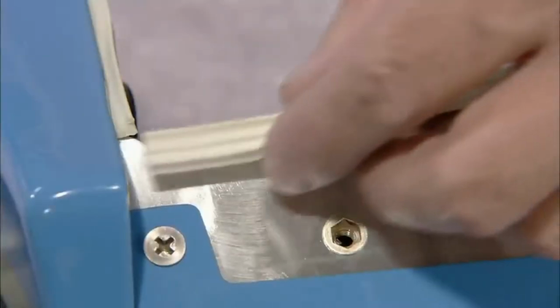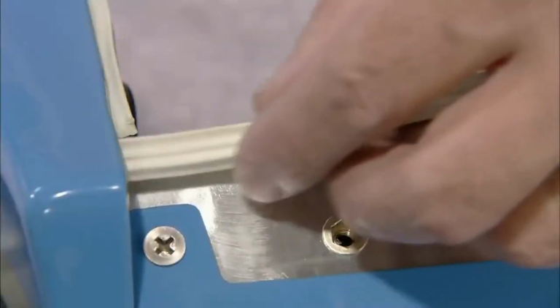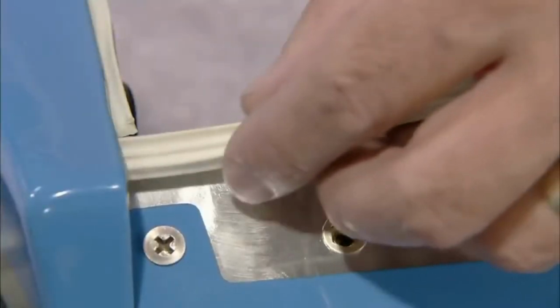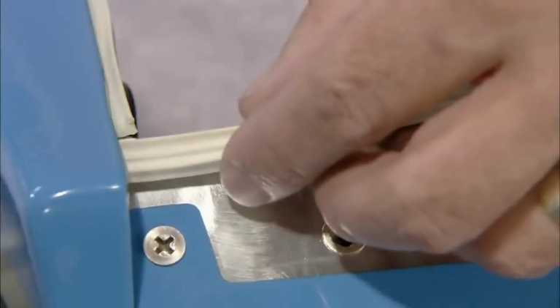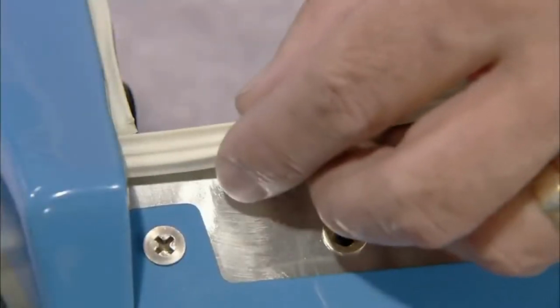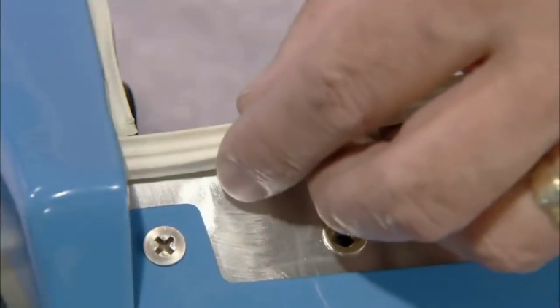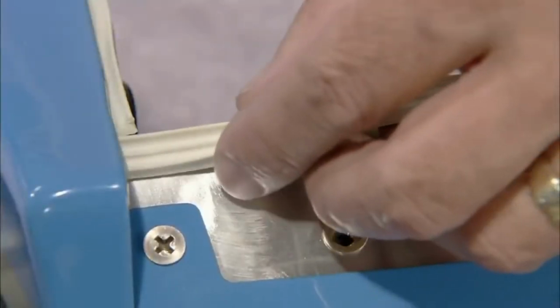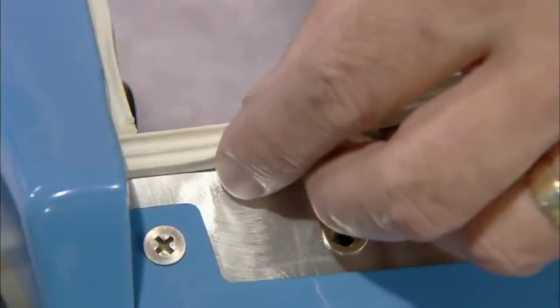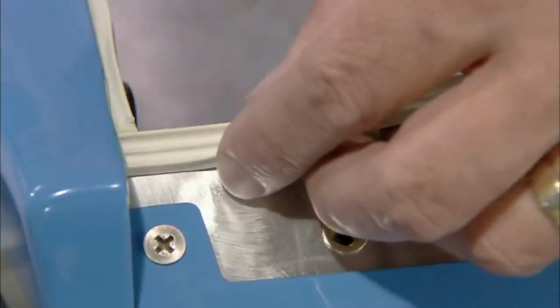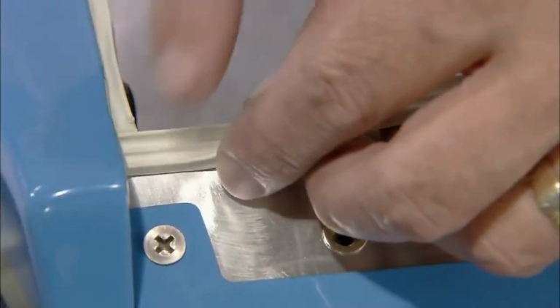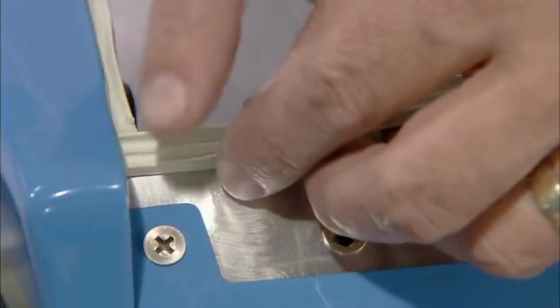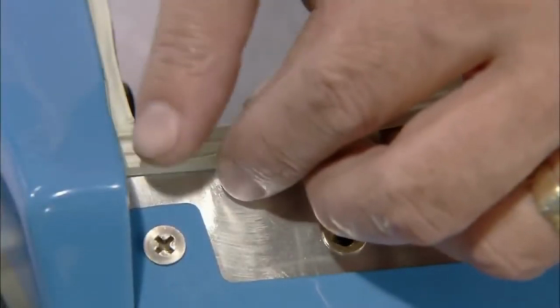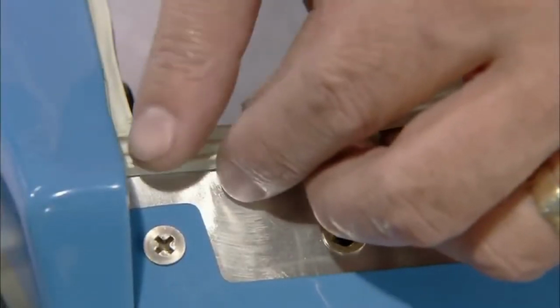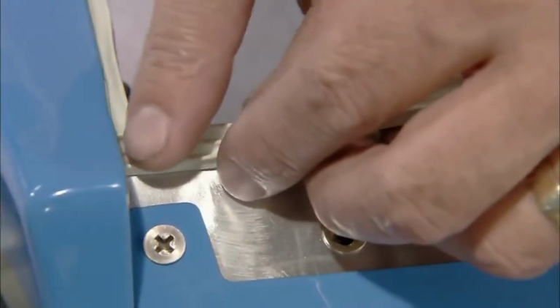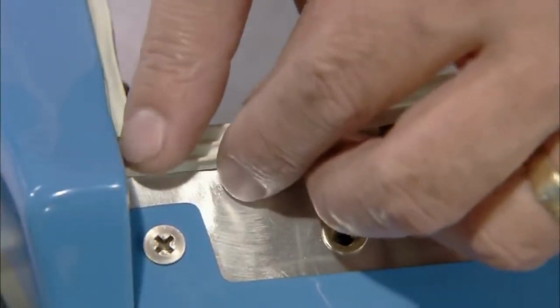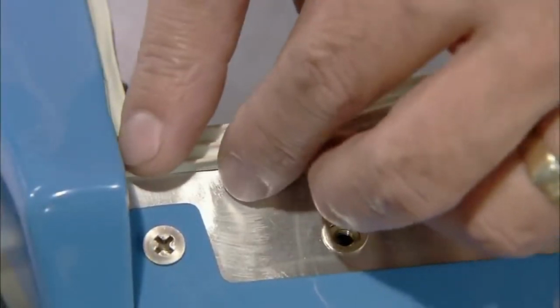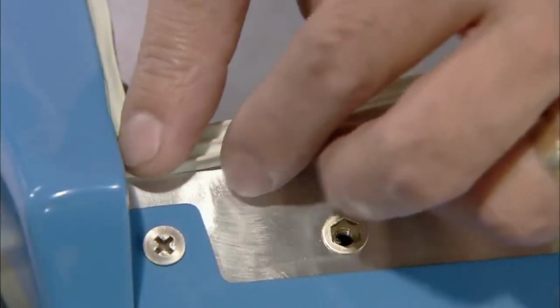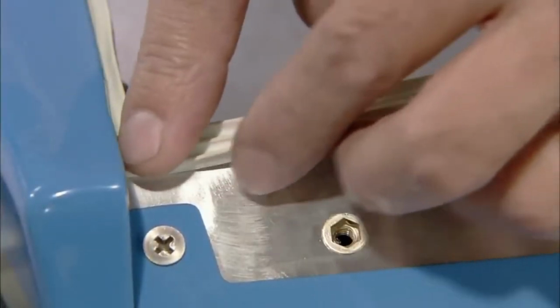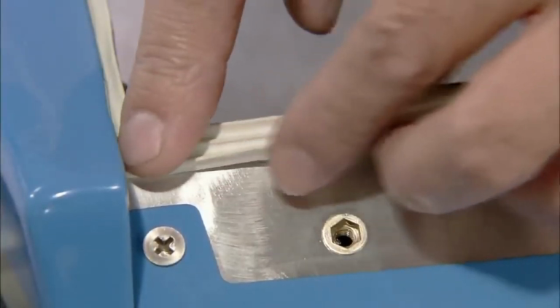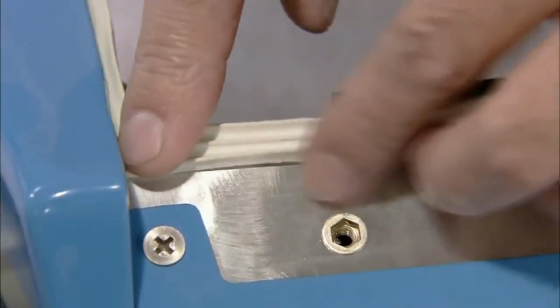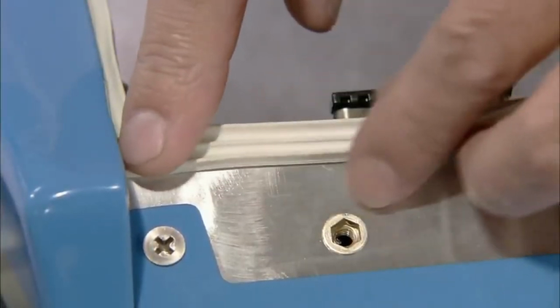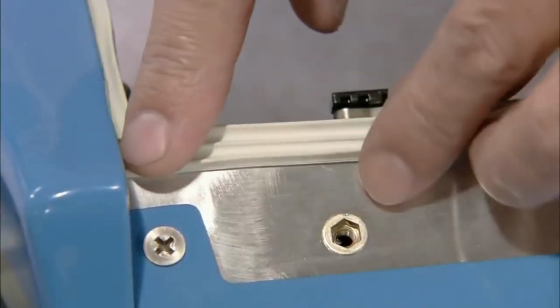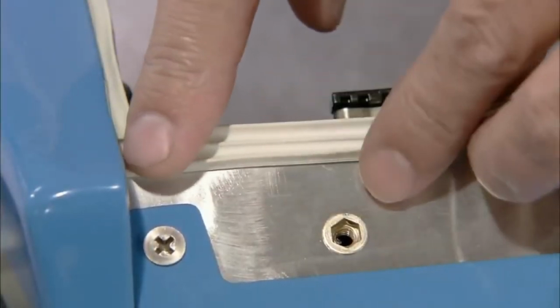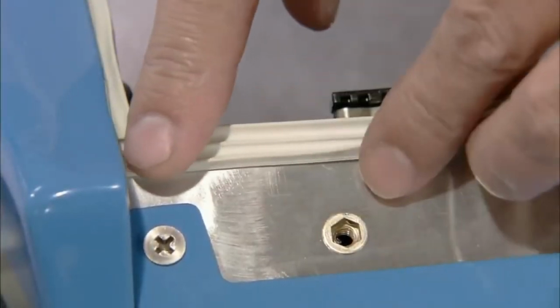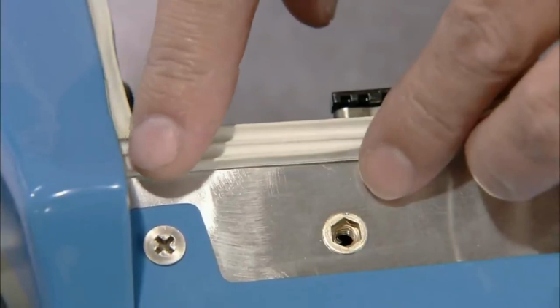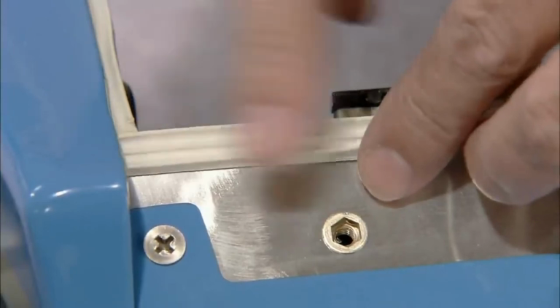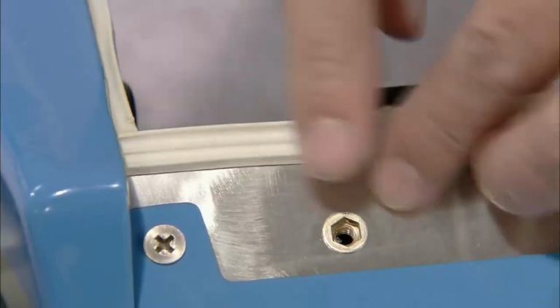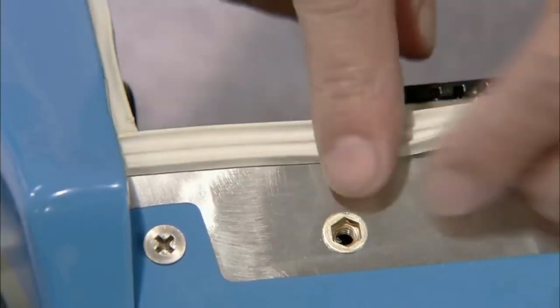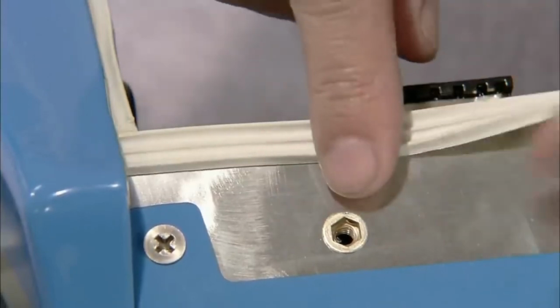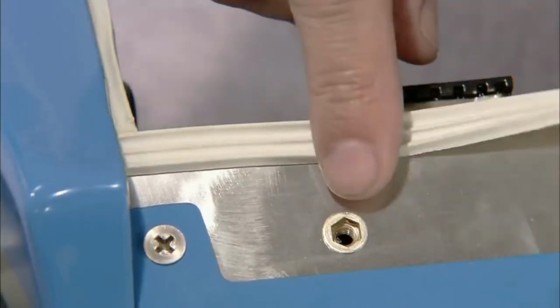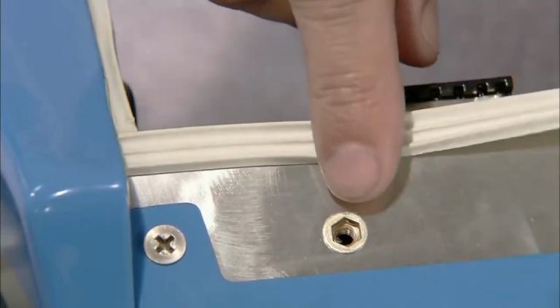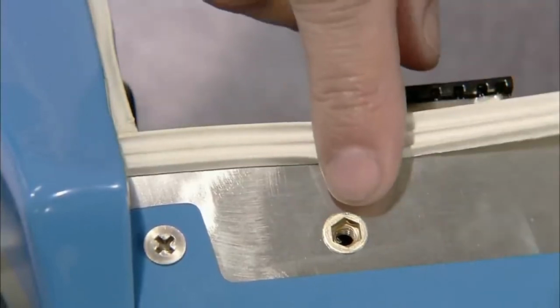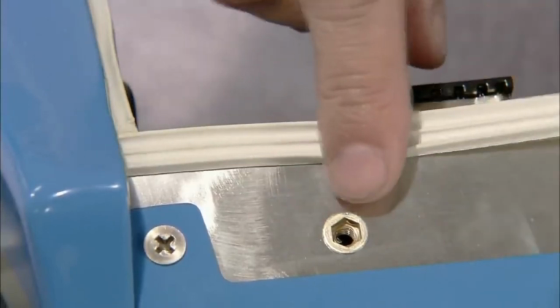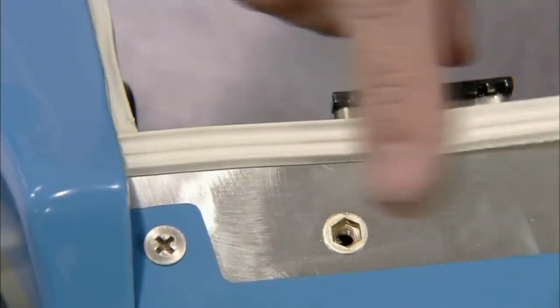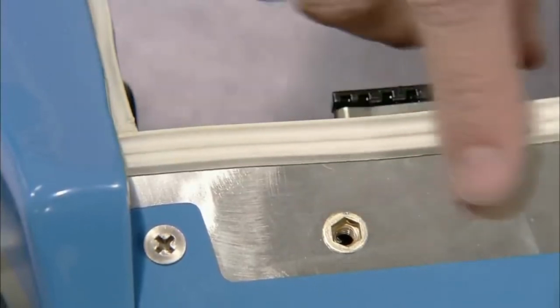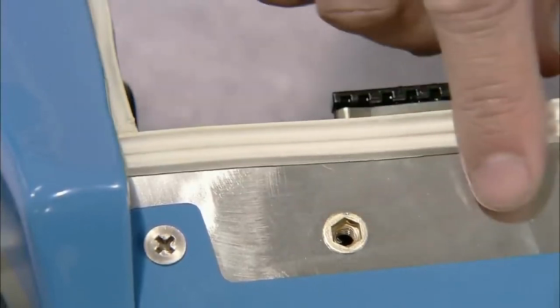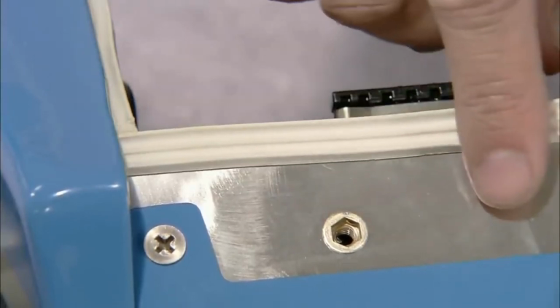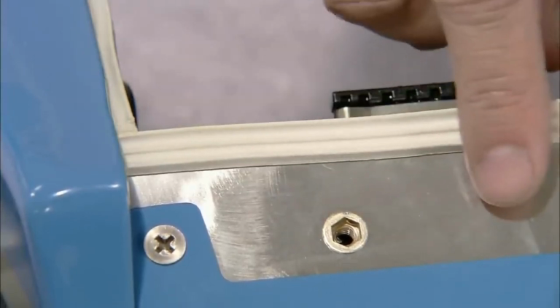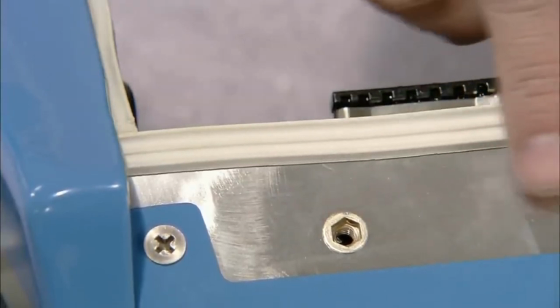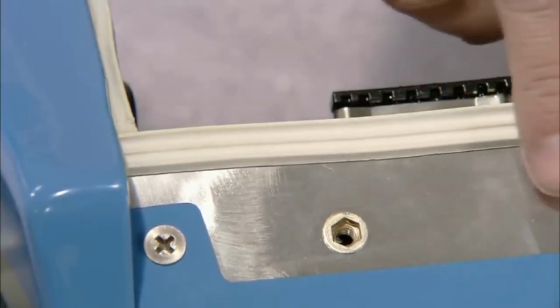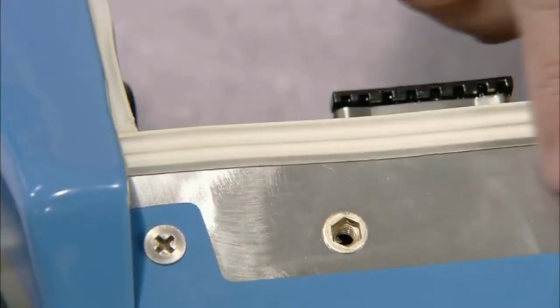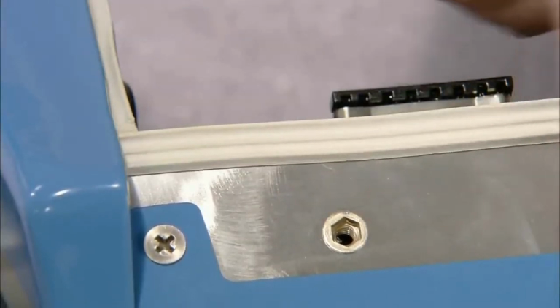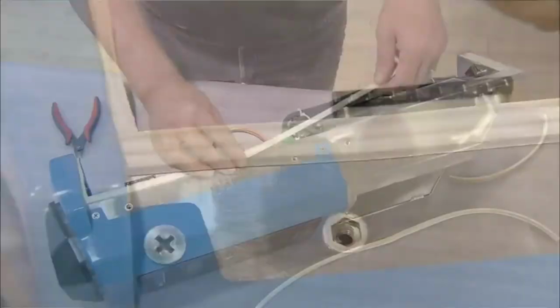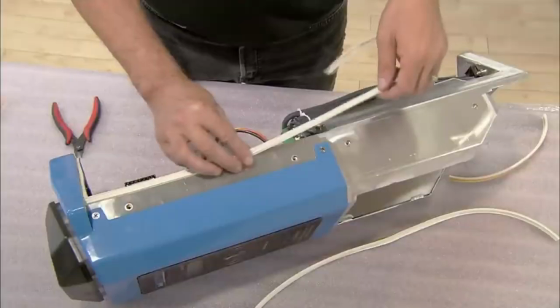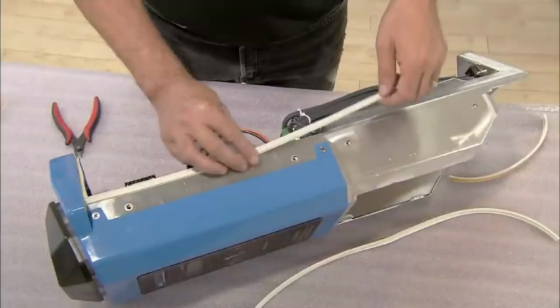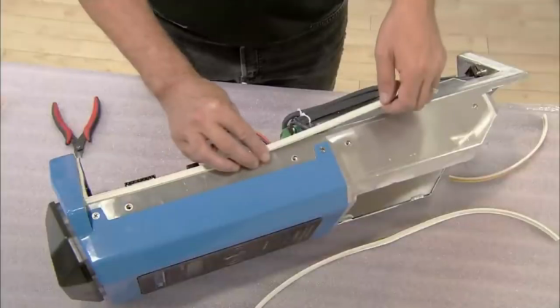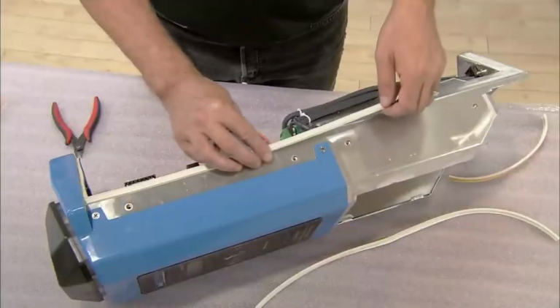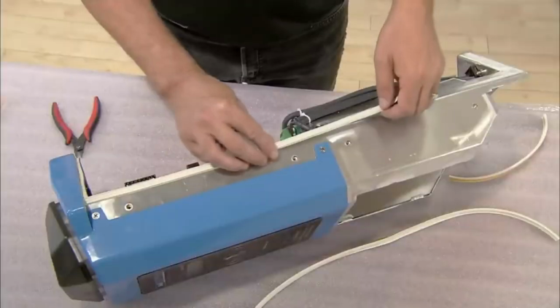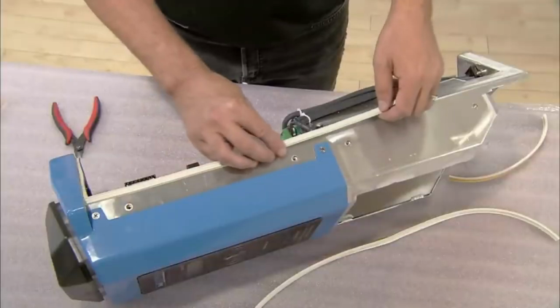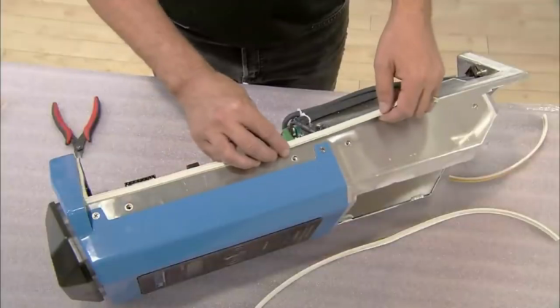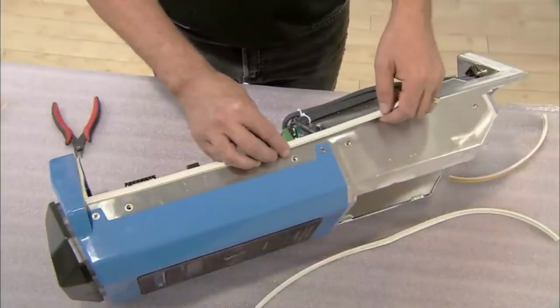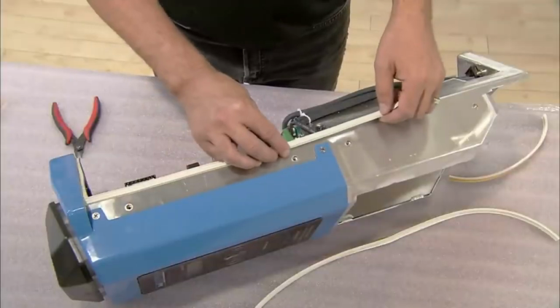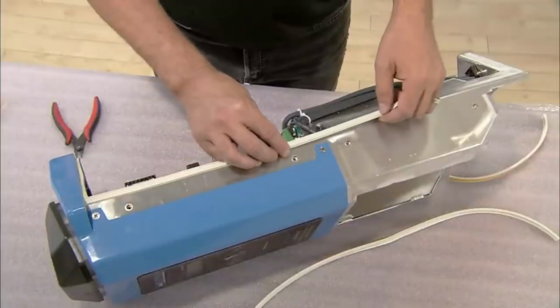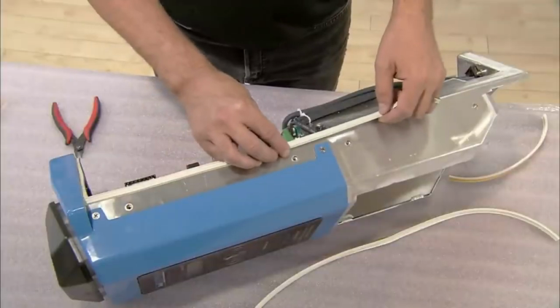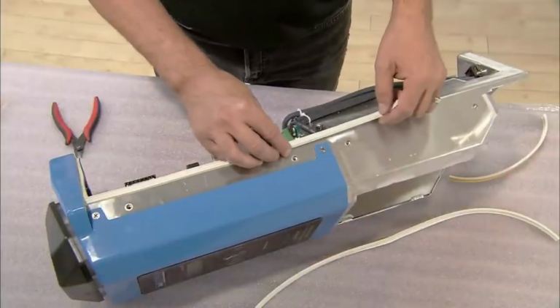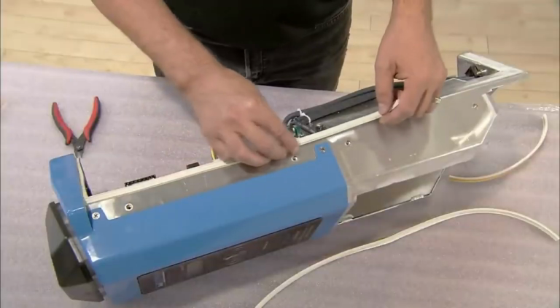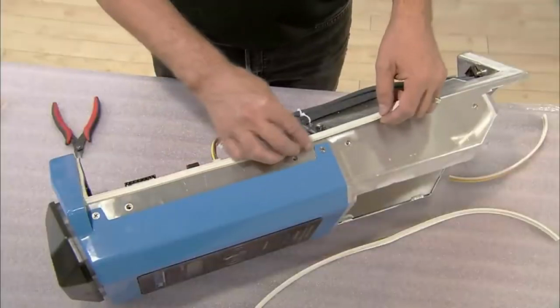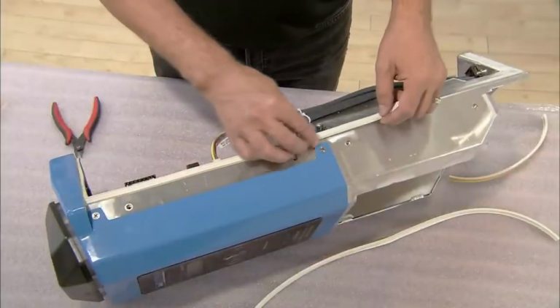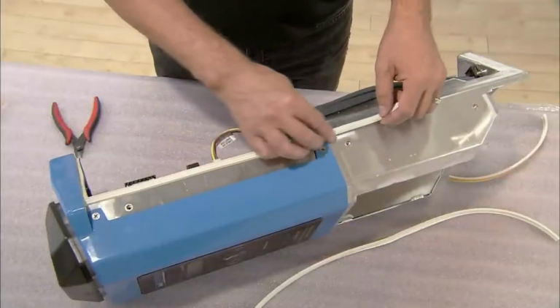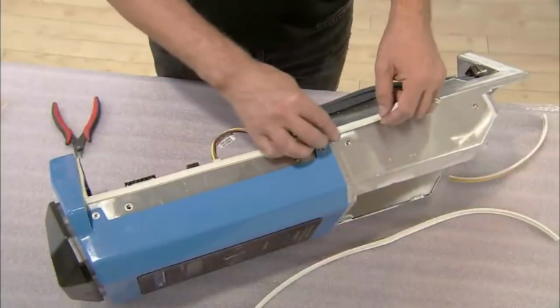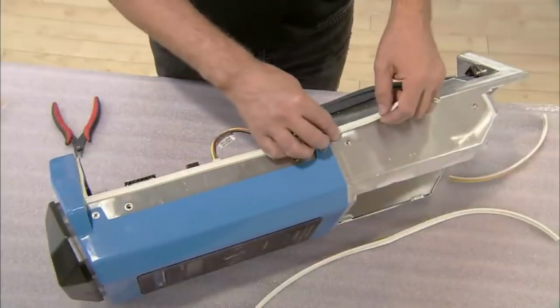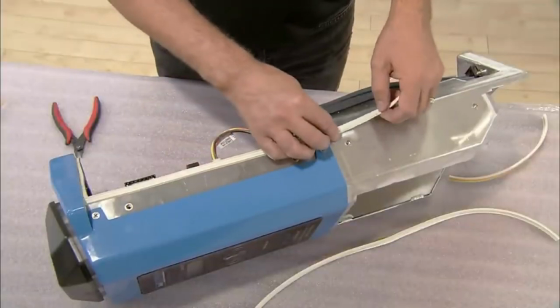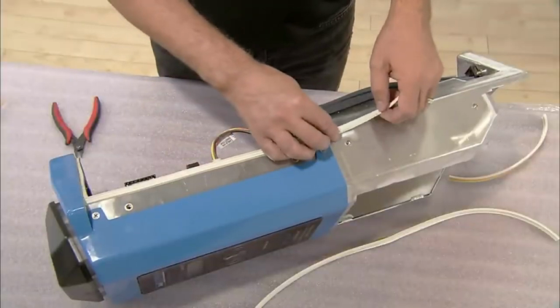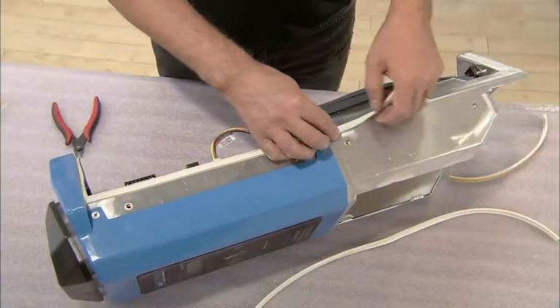A worker seals the edges of the charging station head with rubber stripping to protect the components inside from the elements outside.